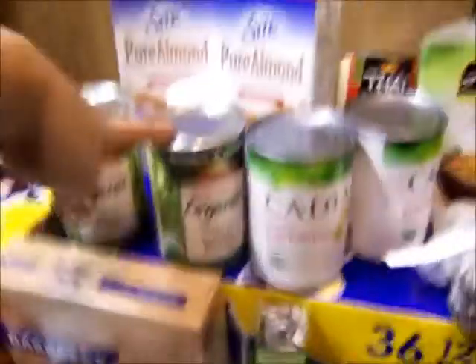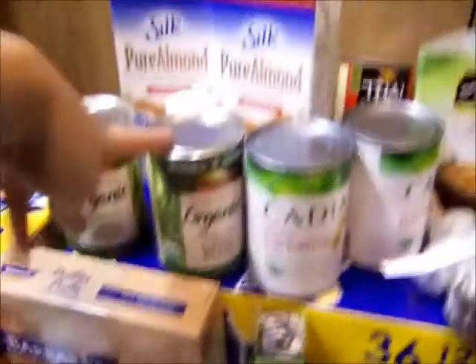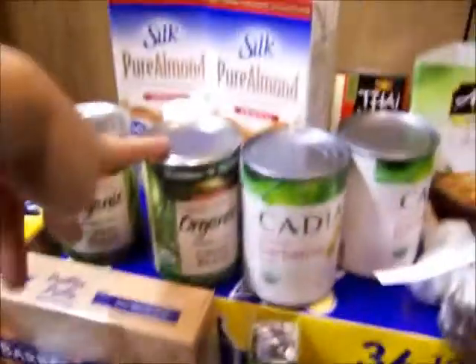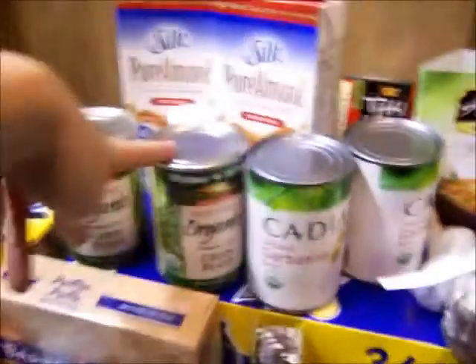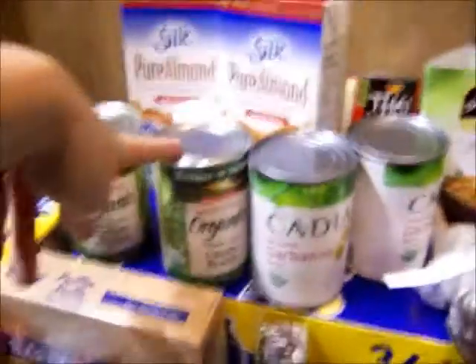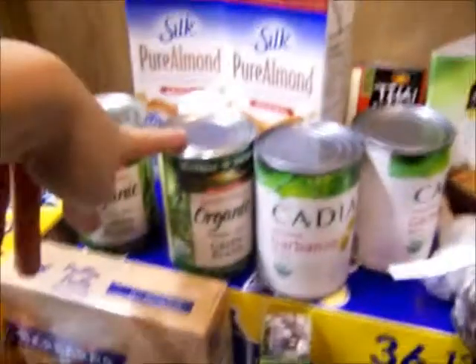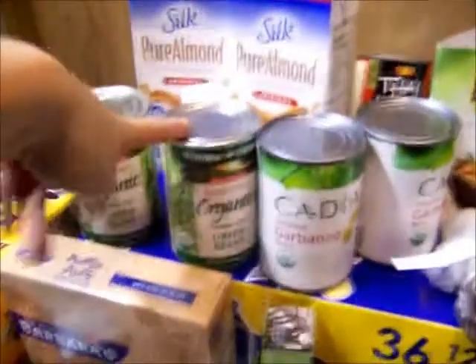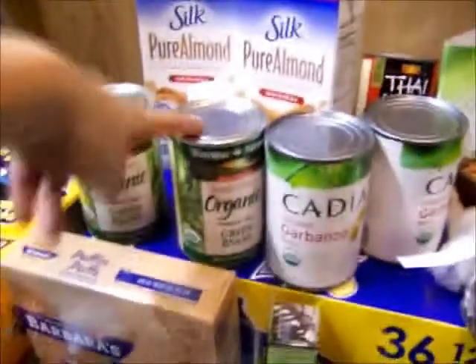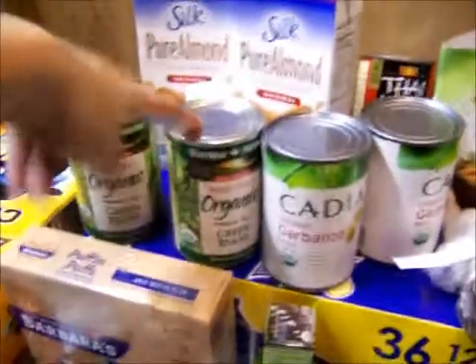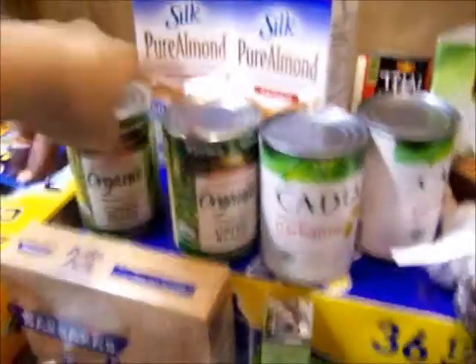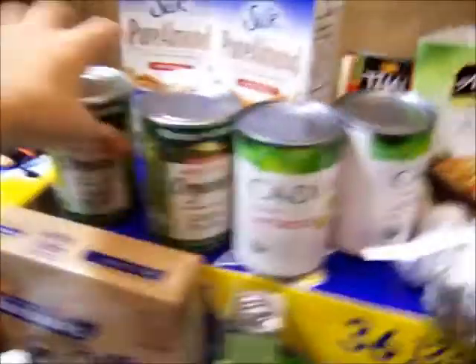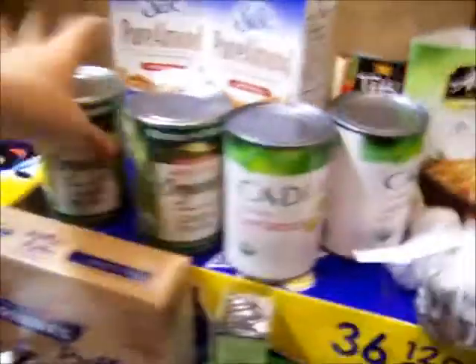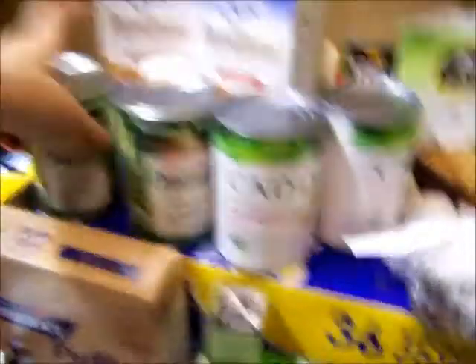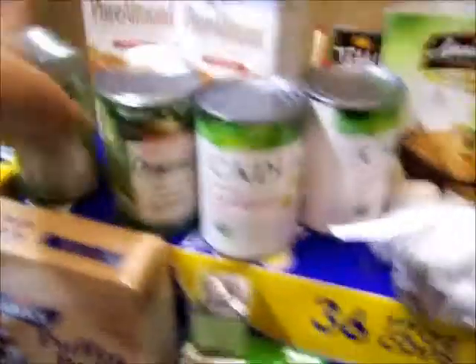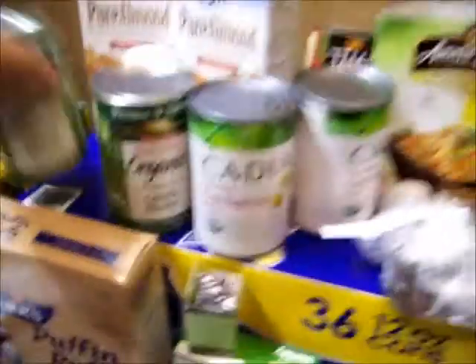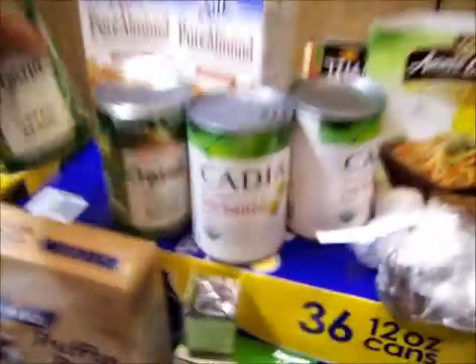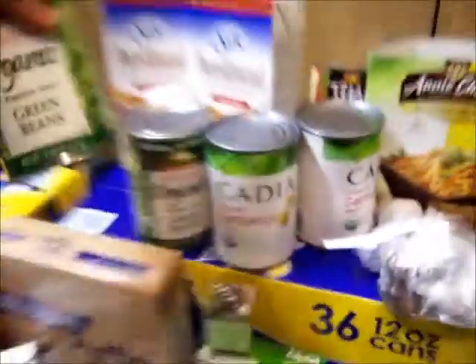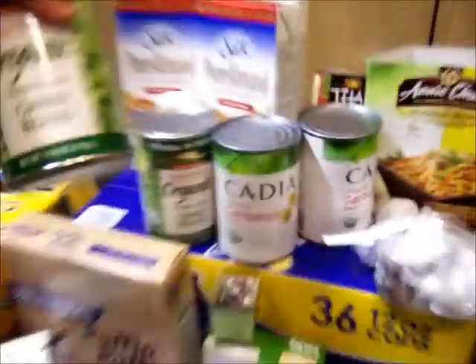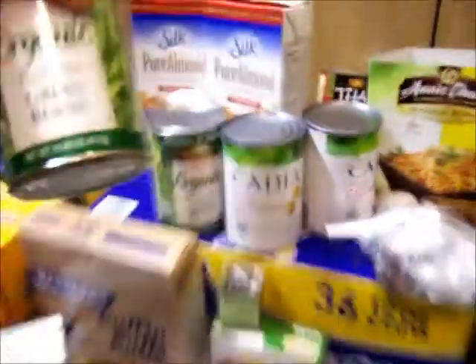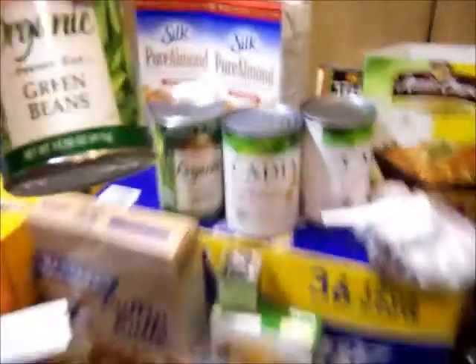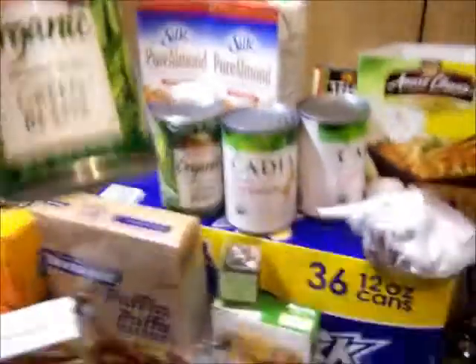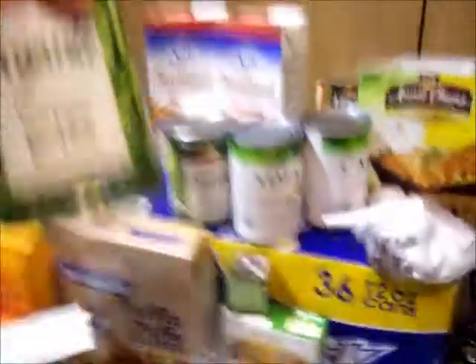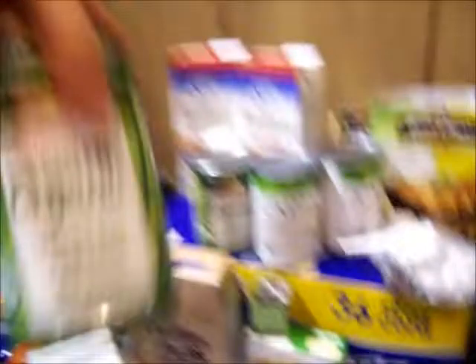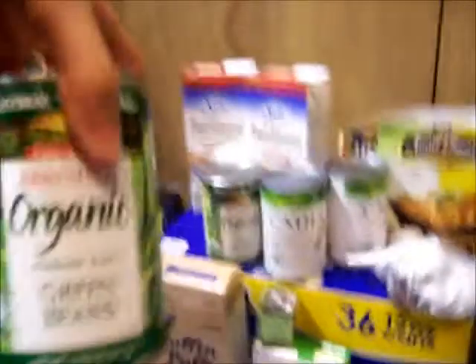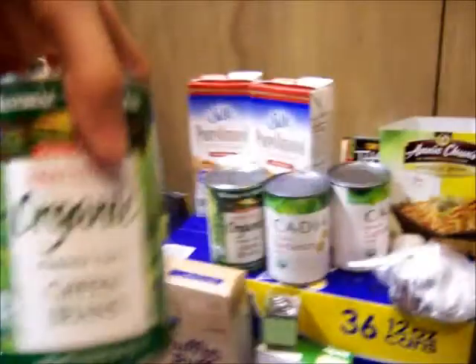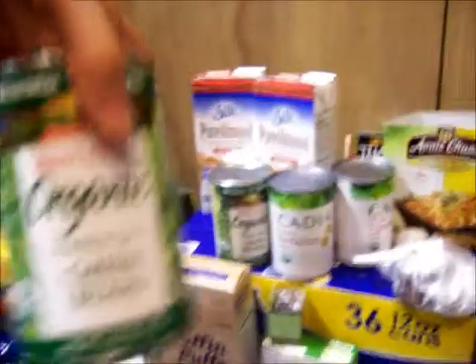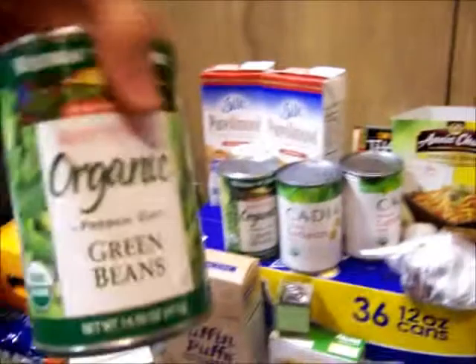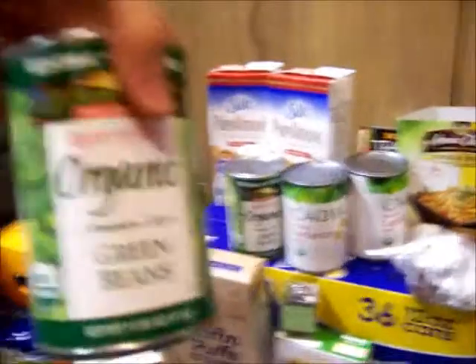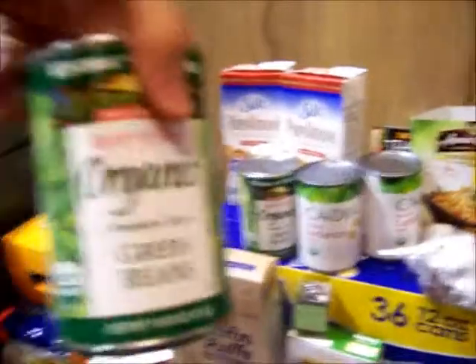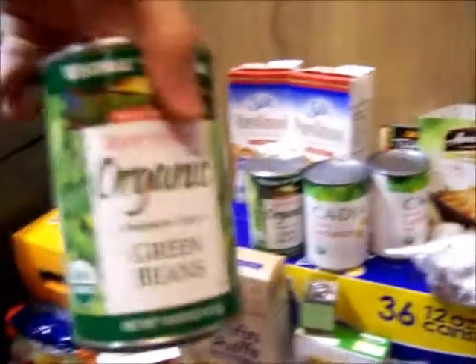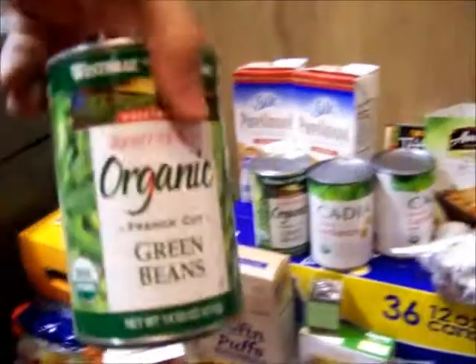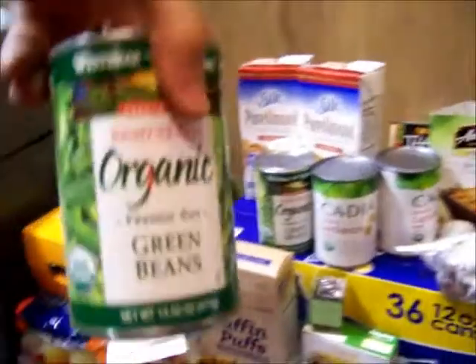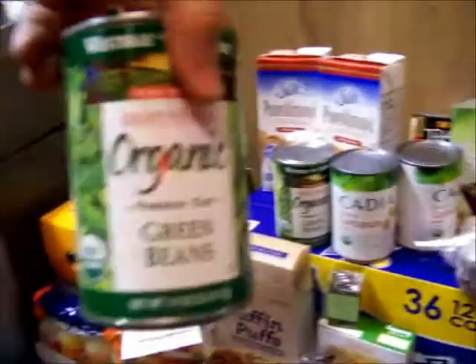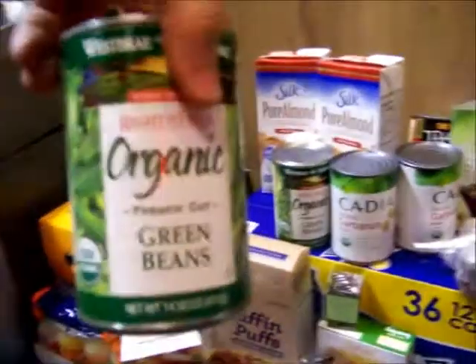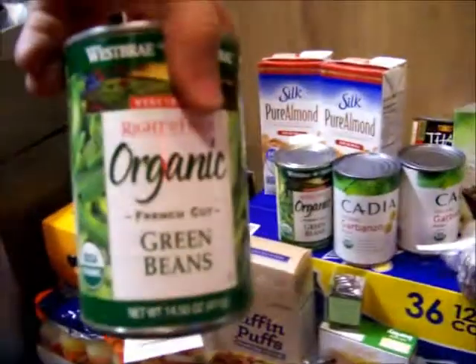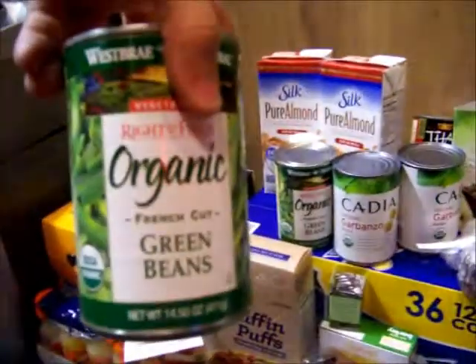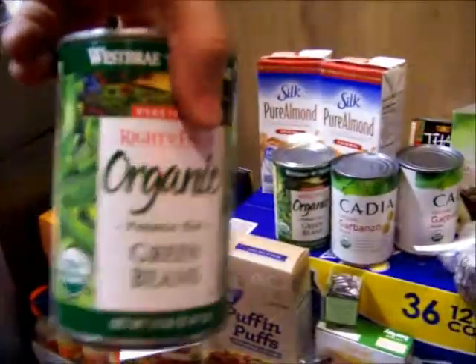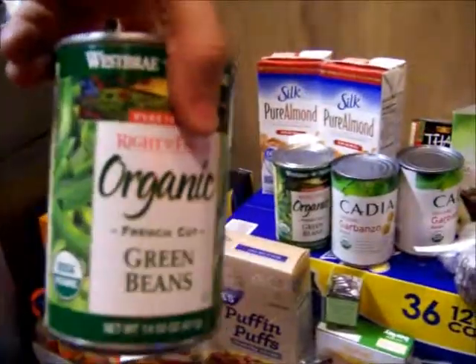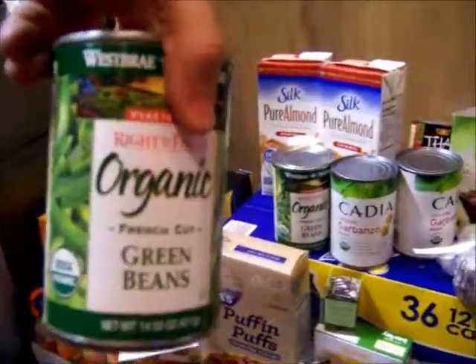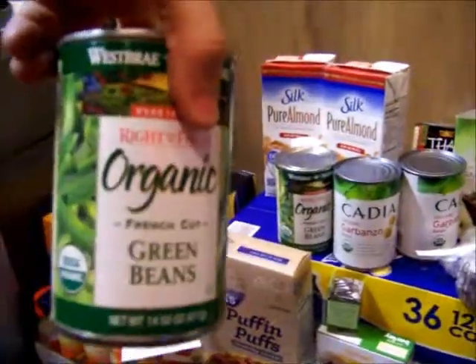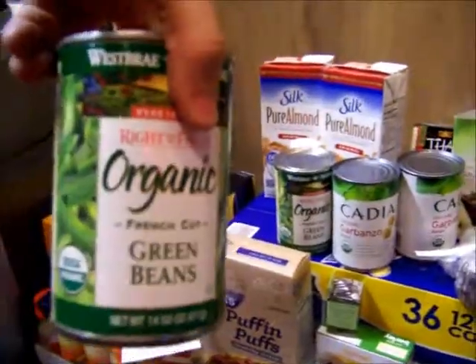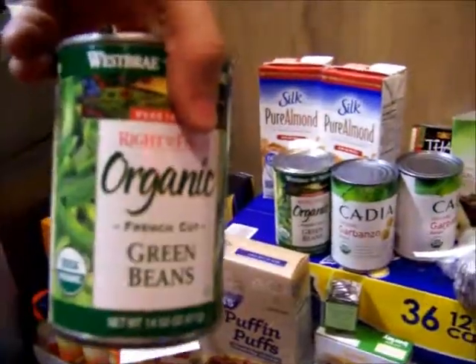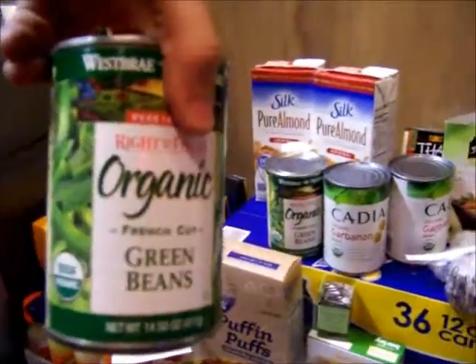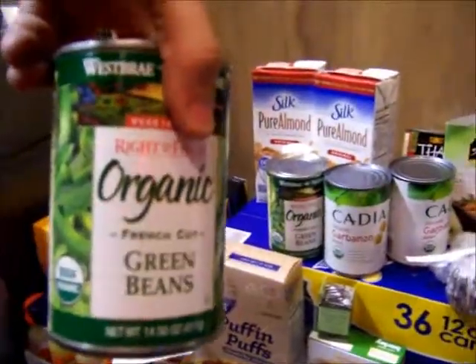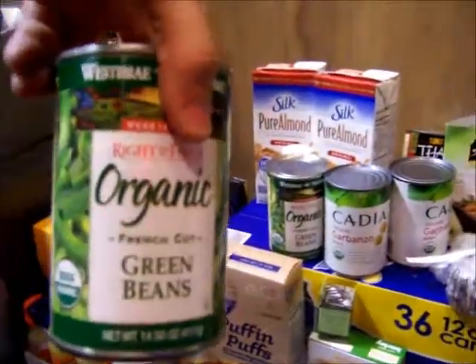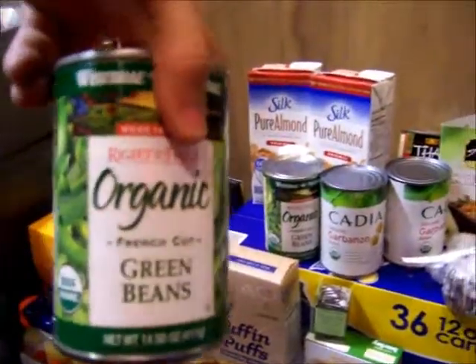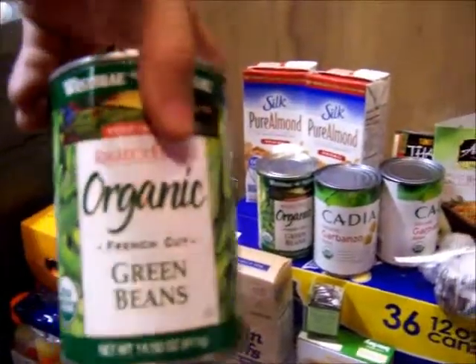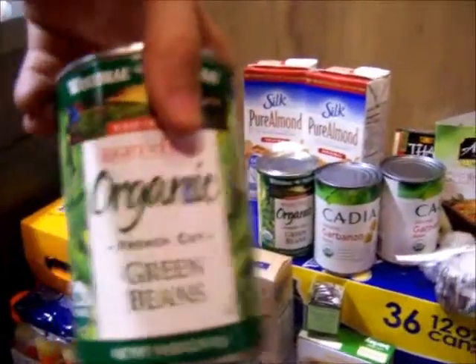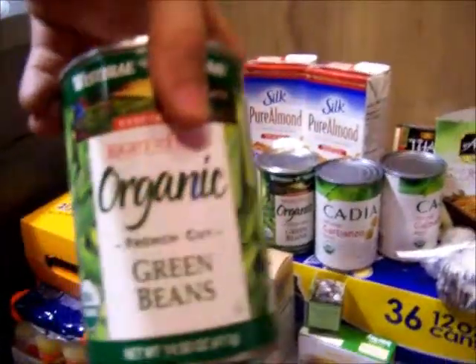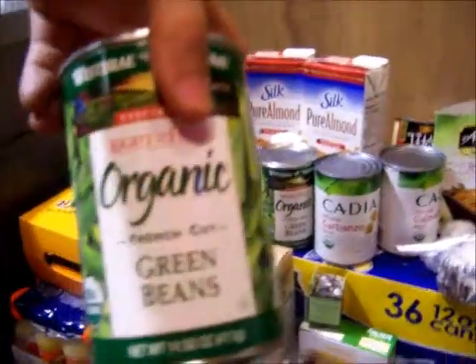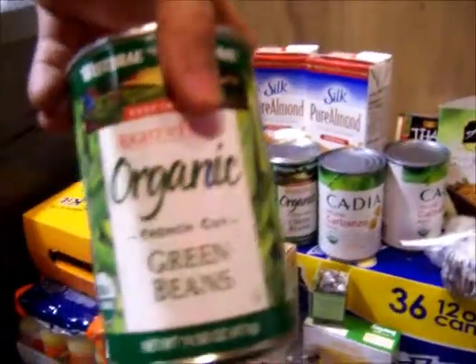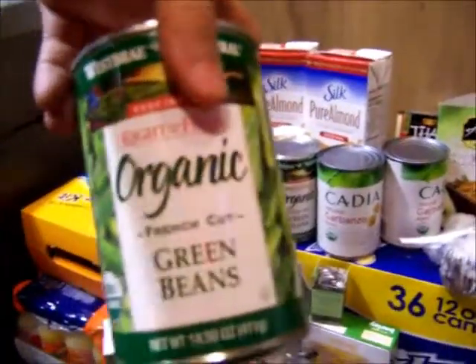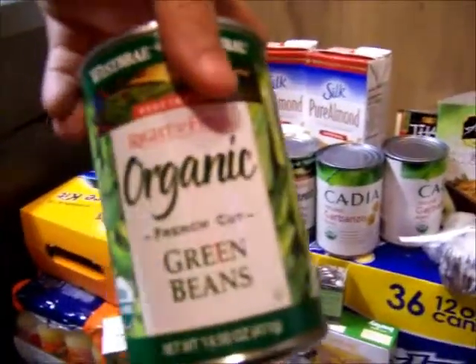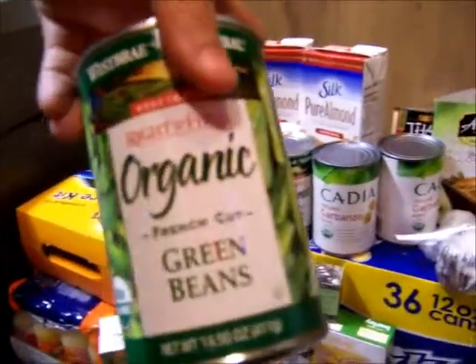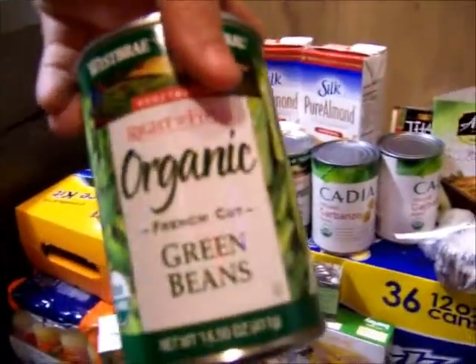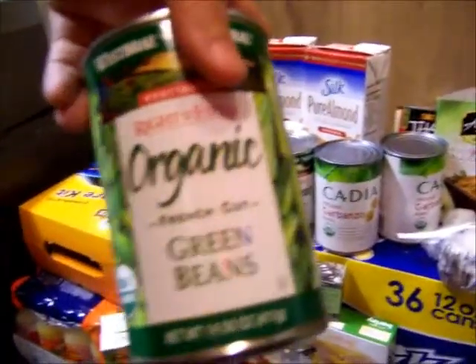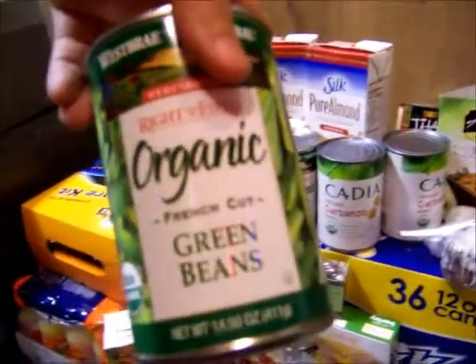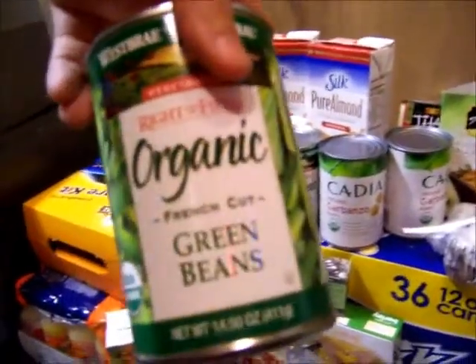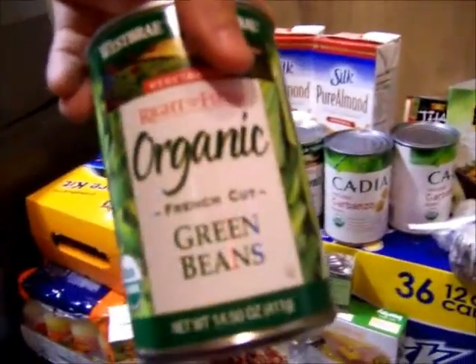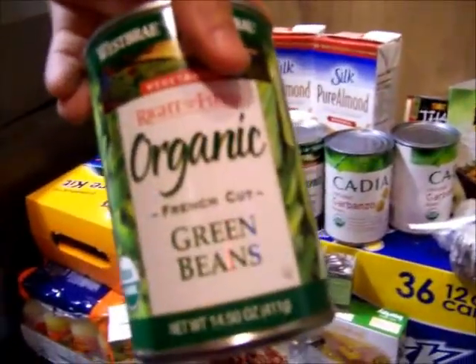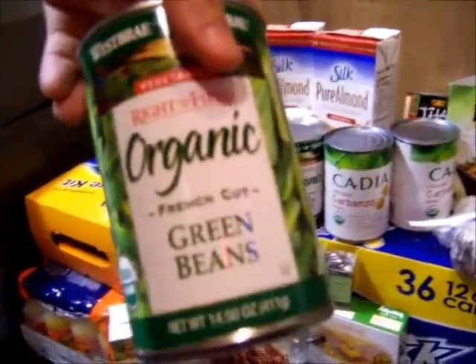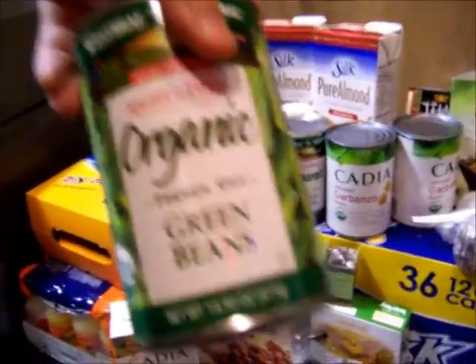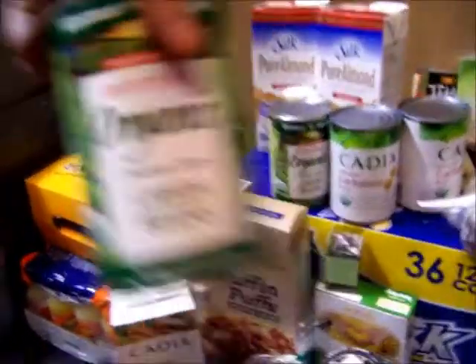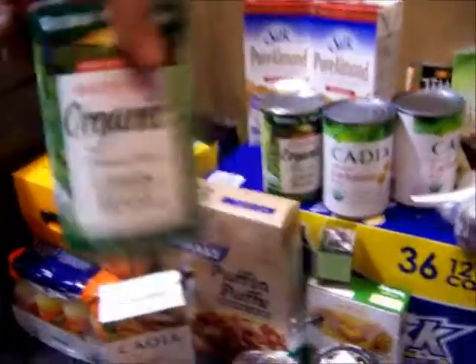Green beans — if I didn't mention these, I'll probably make my green bean casserole again, because it was so good.